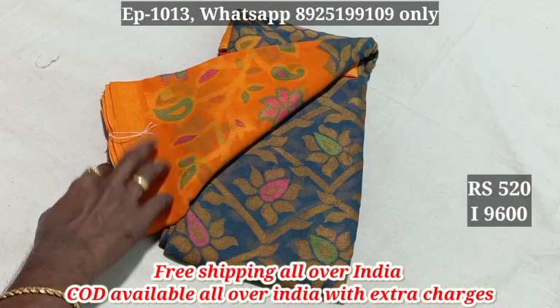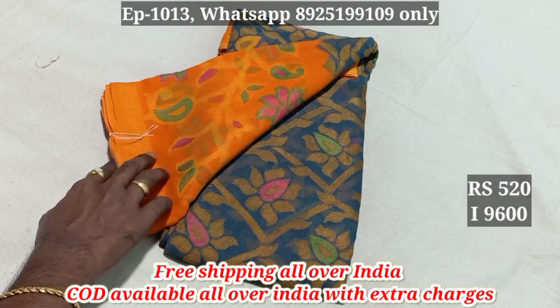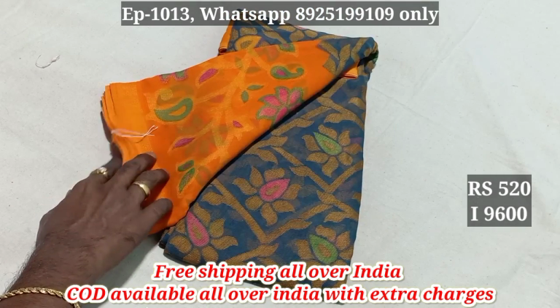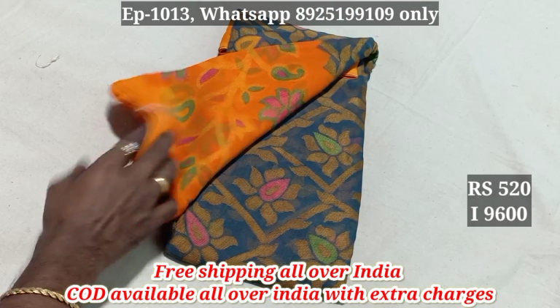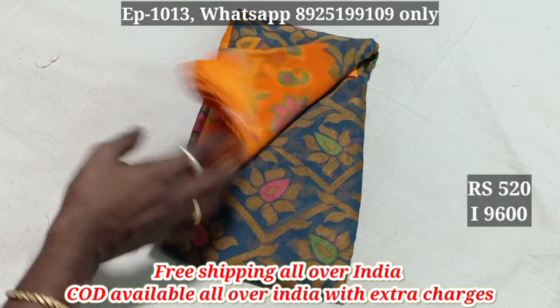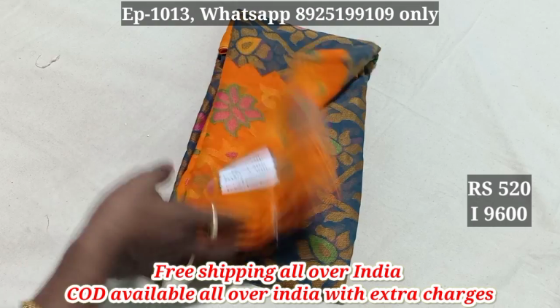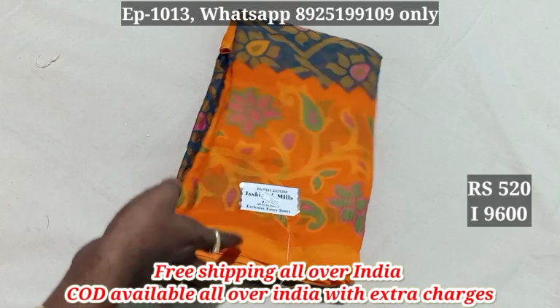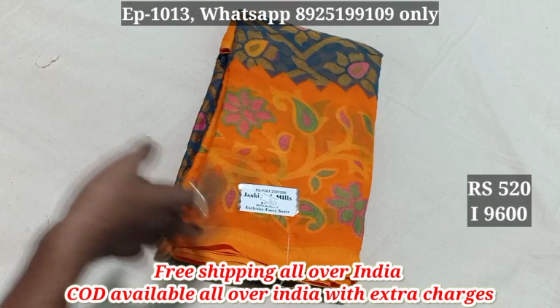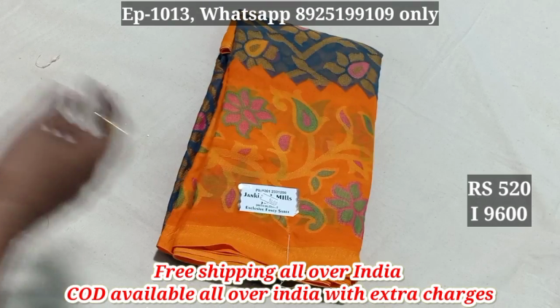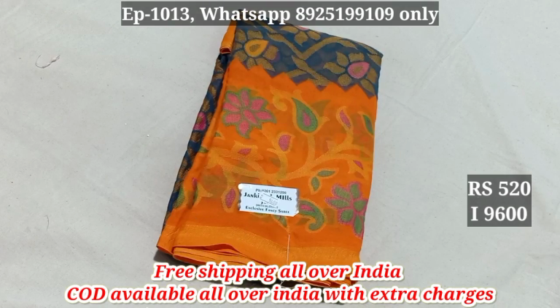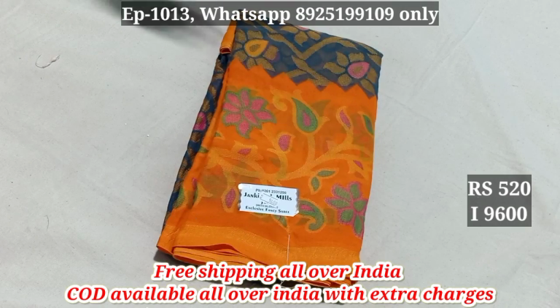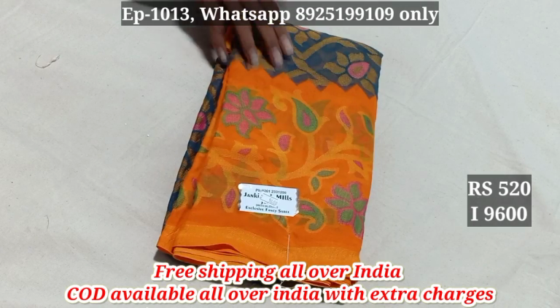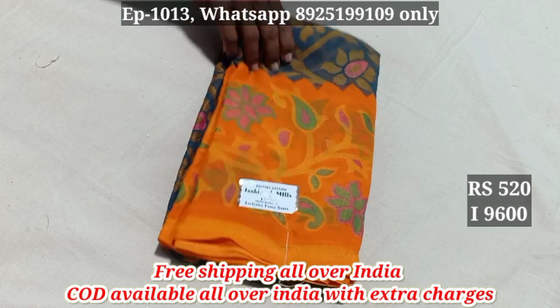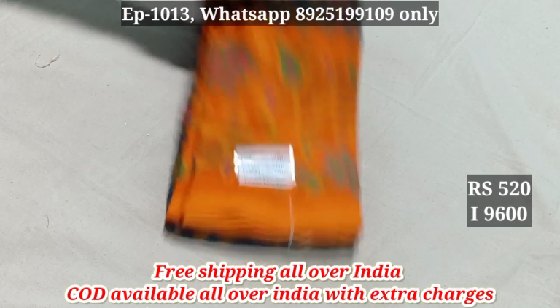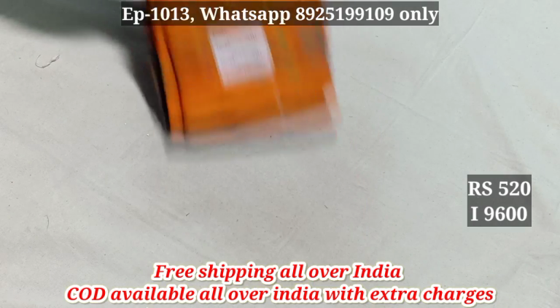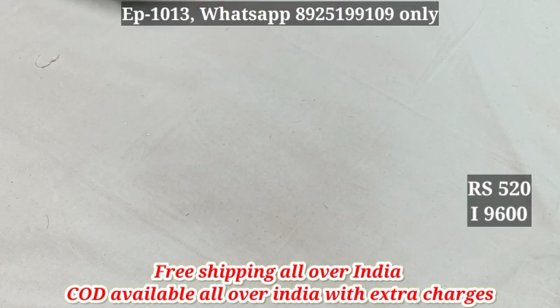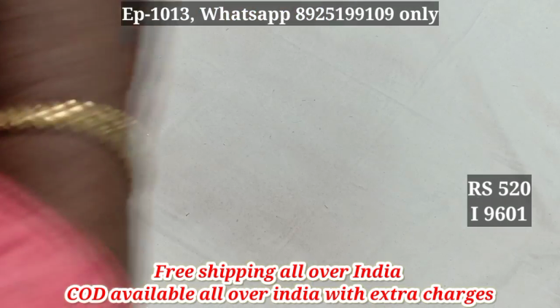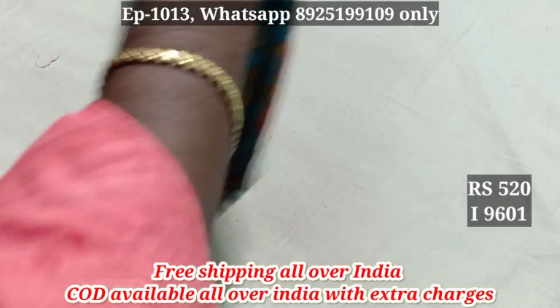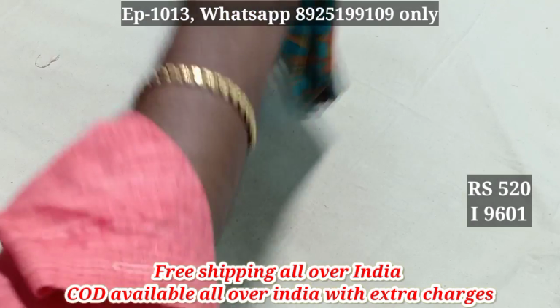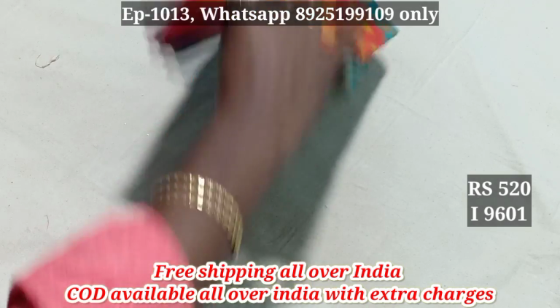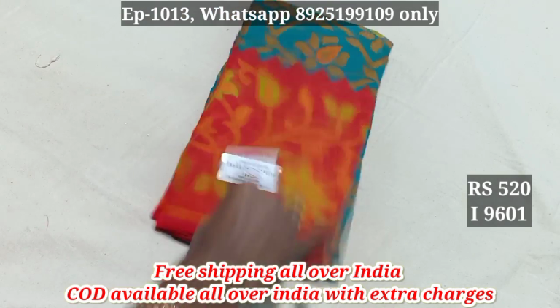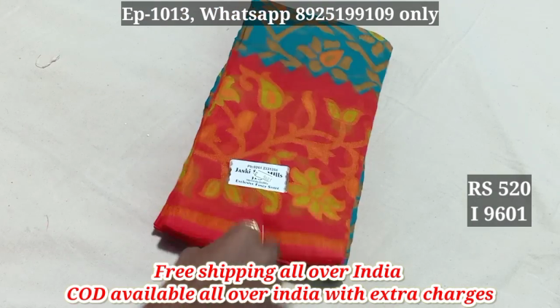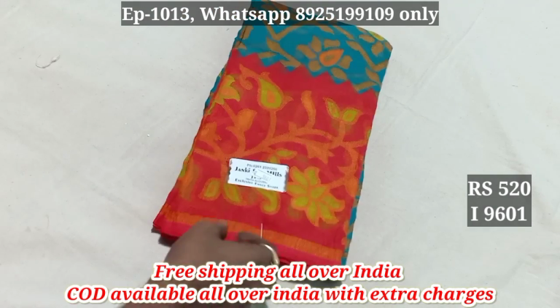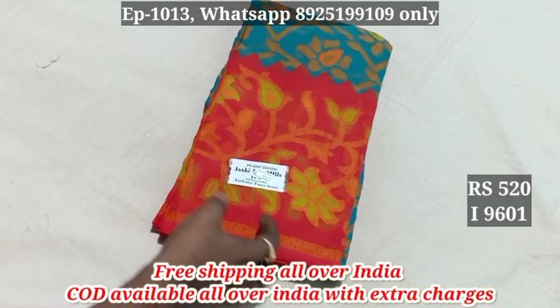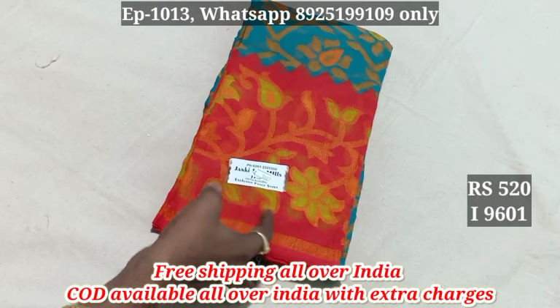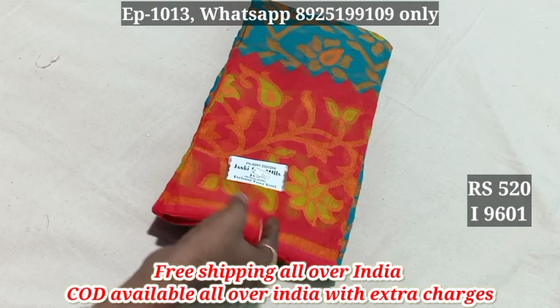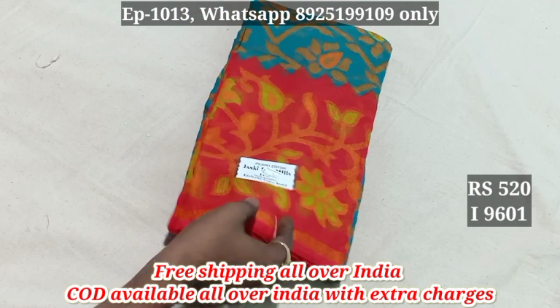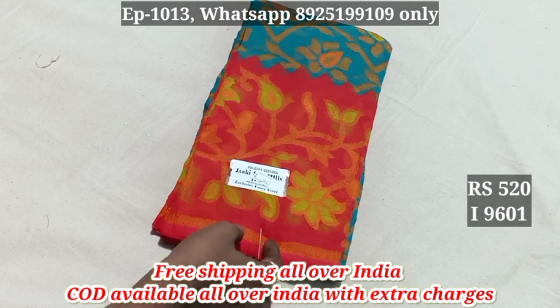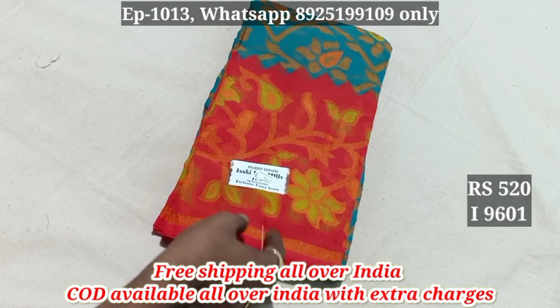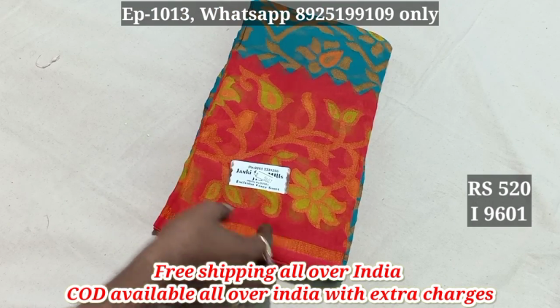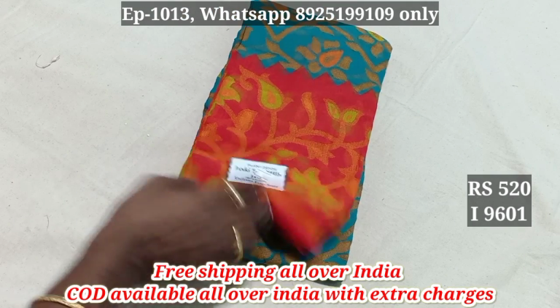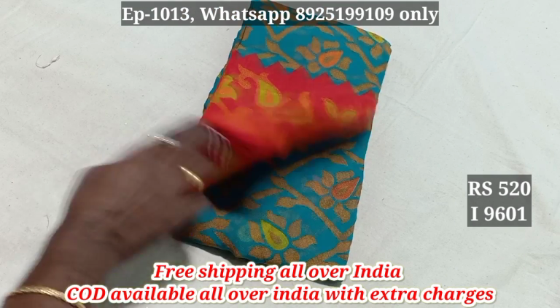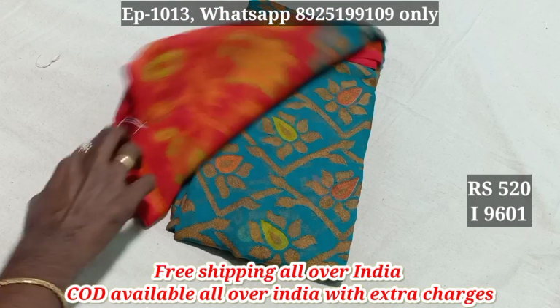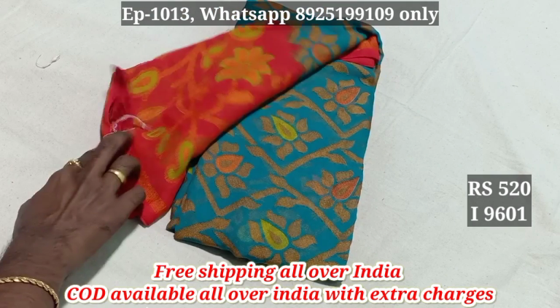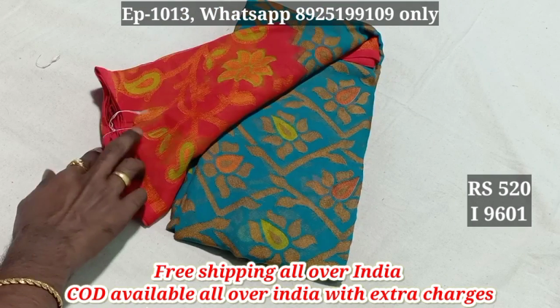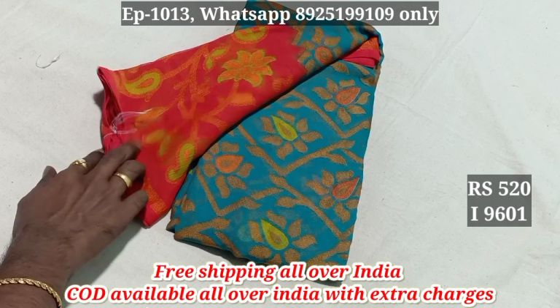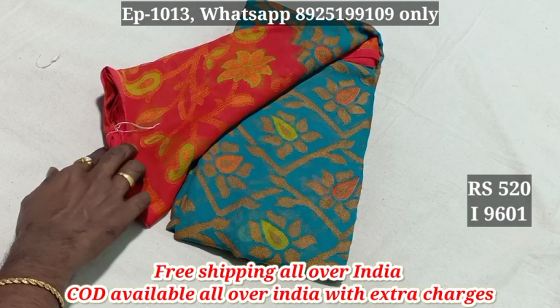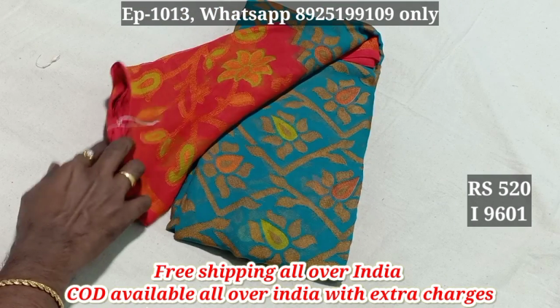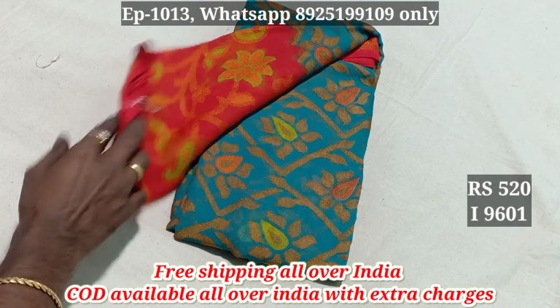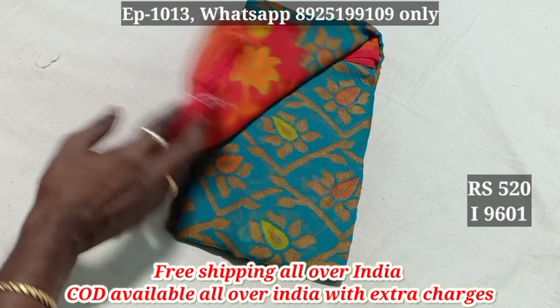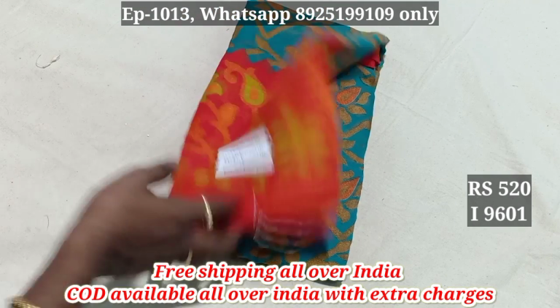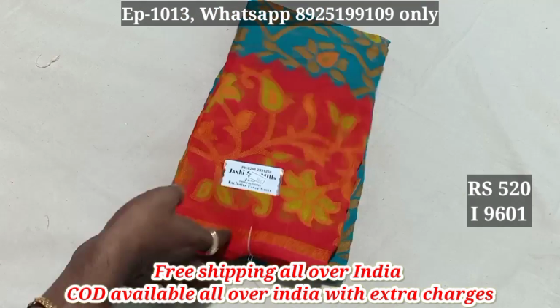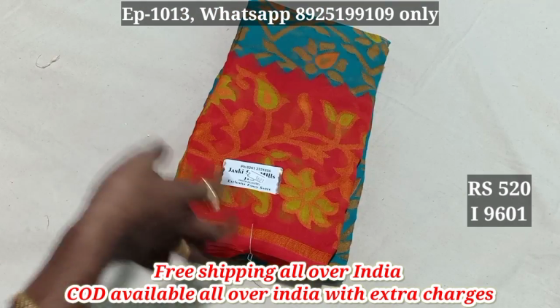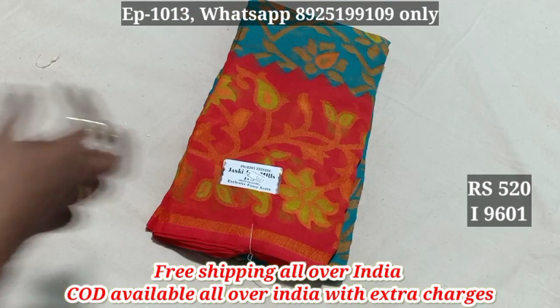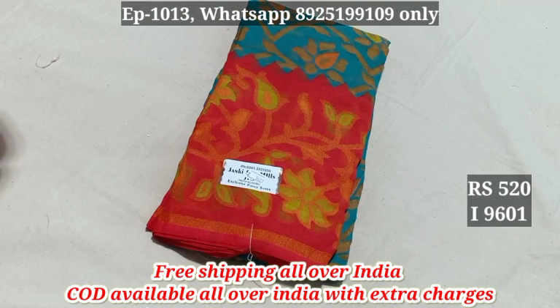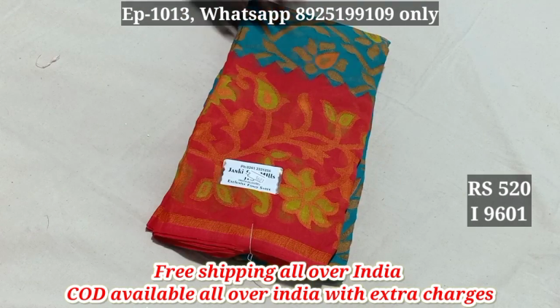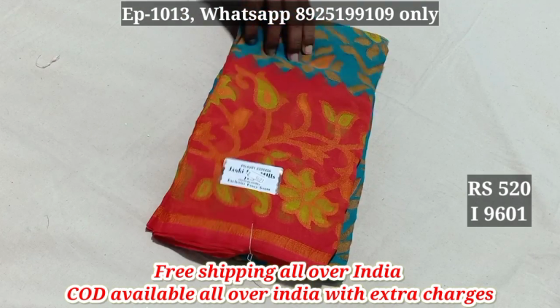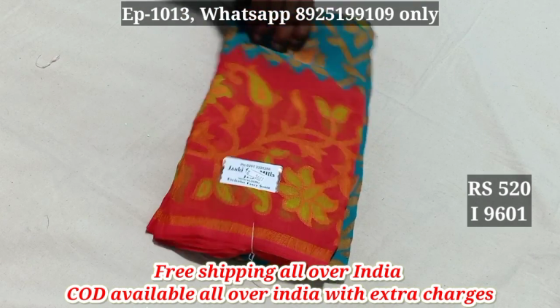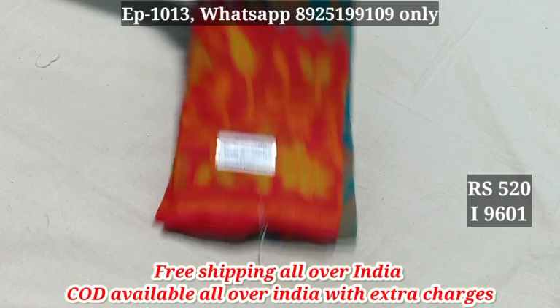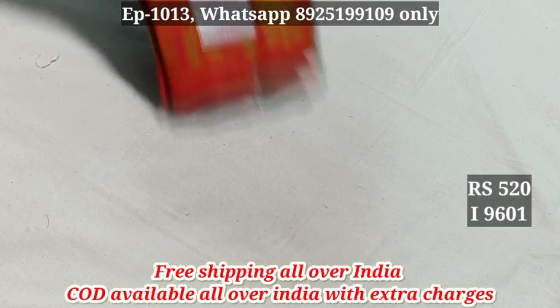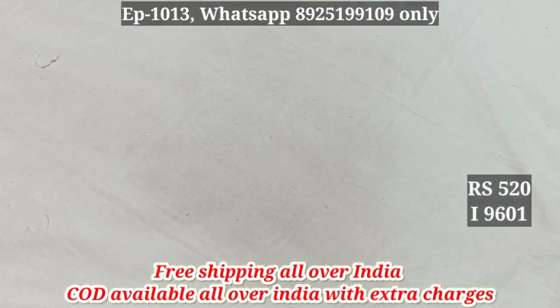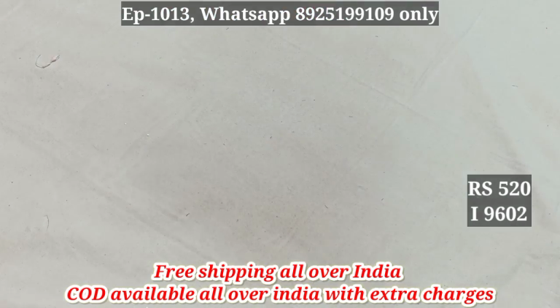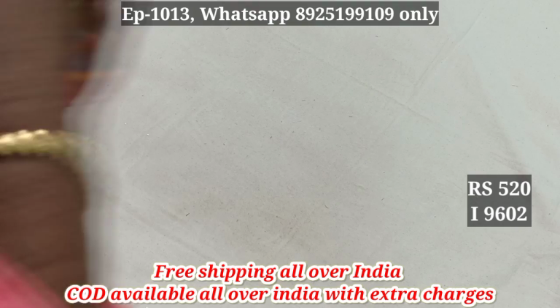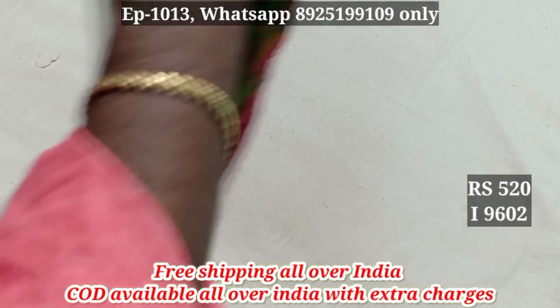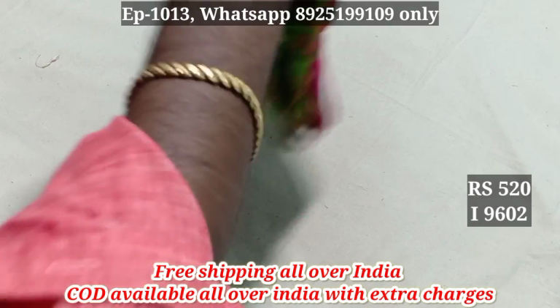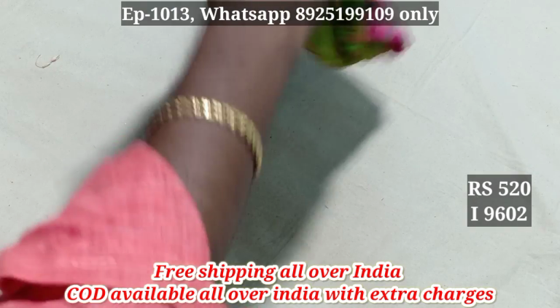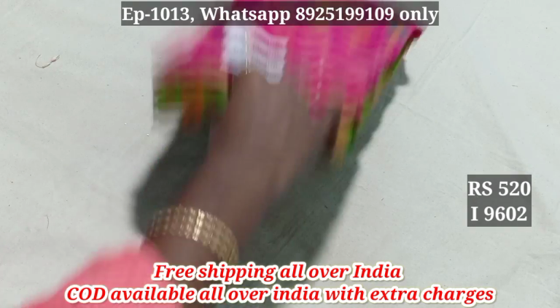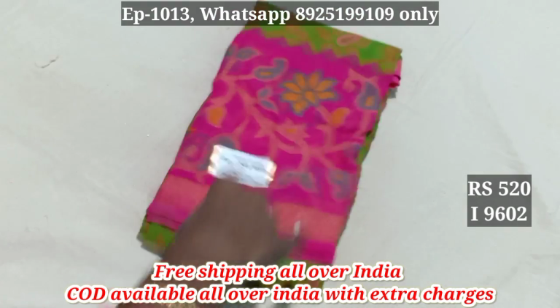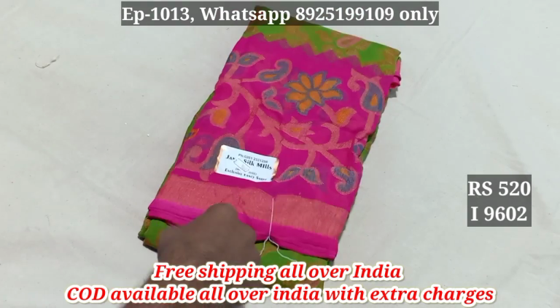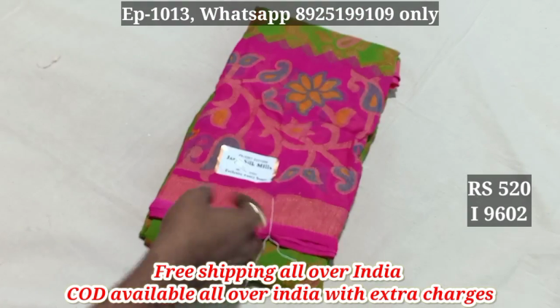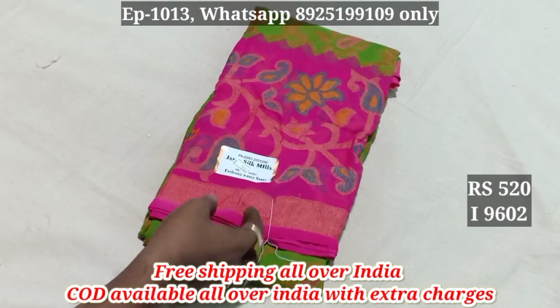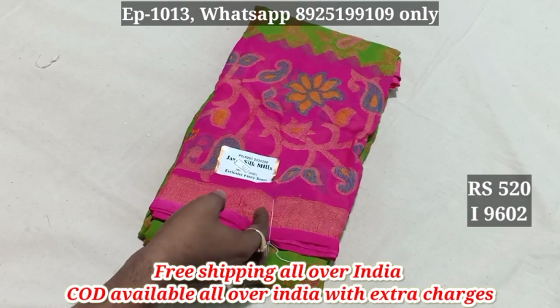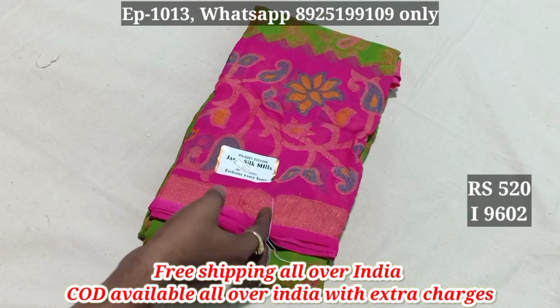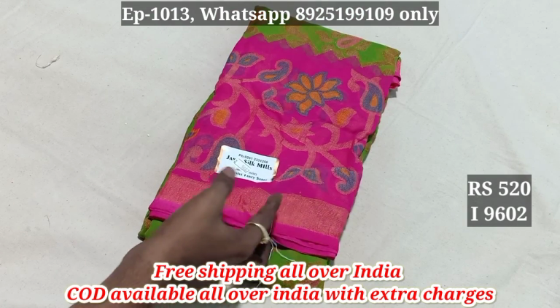9600. 9601 — the Chiffon Brasso Sari Collections is available at 450 and 950 rupees all over range.